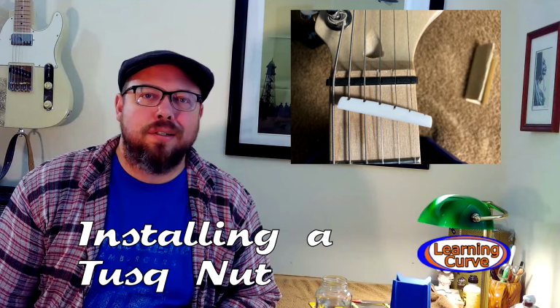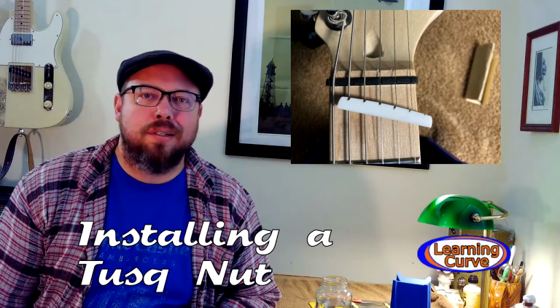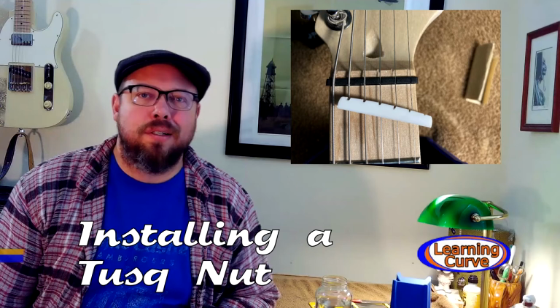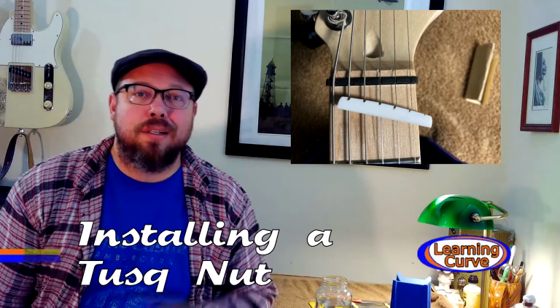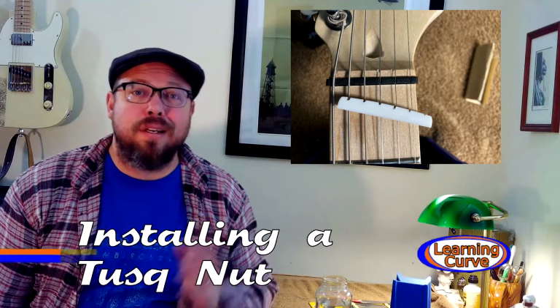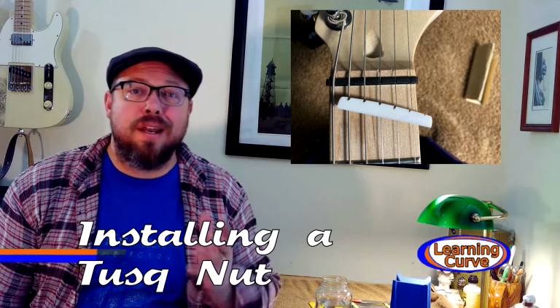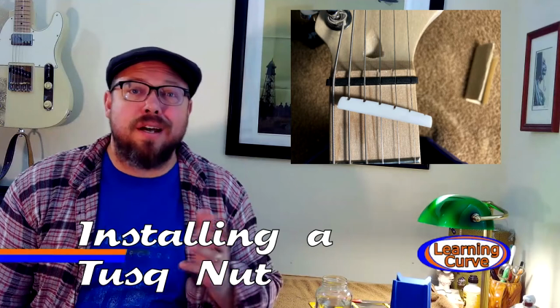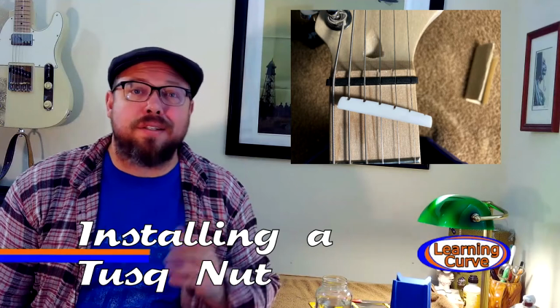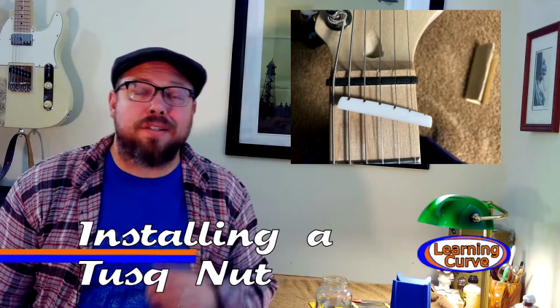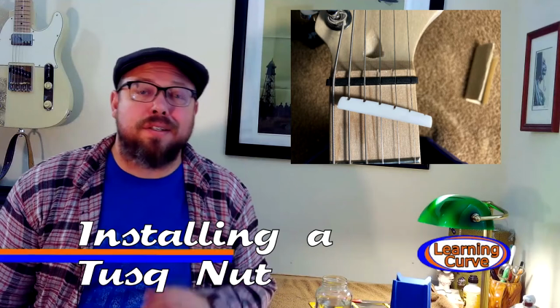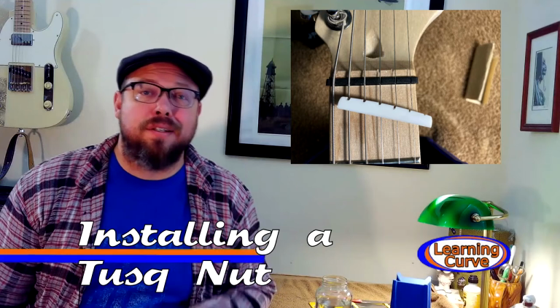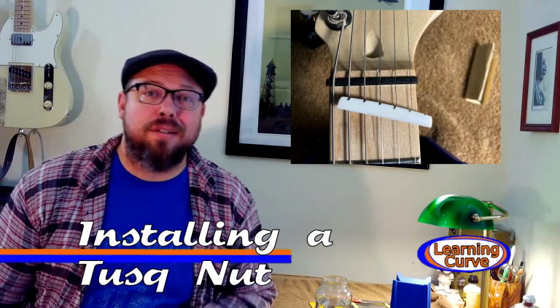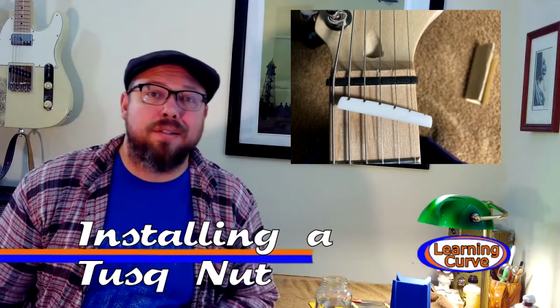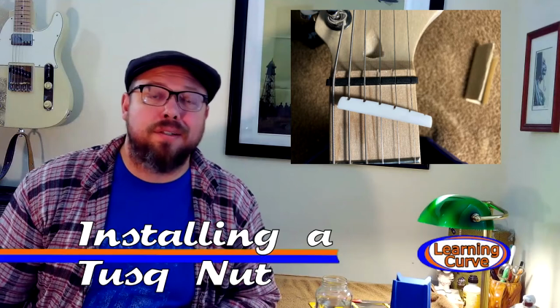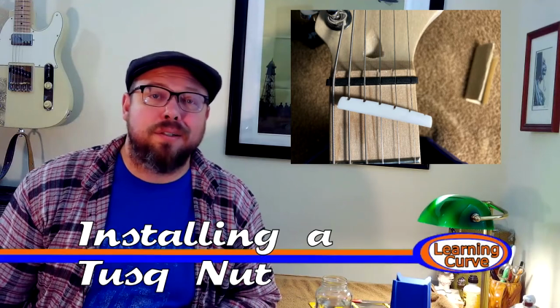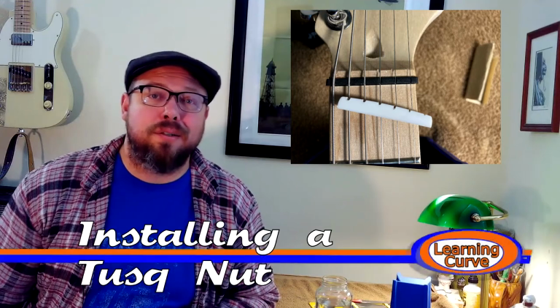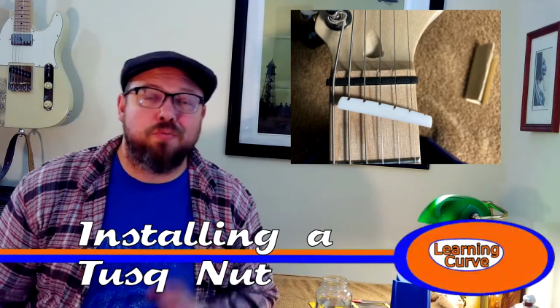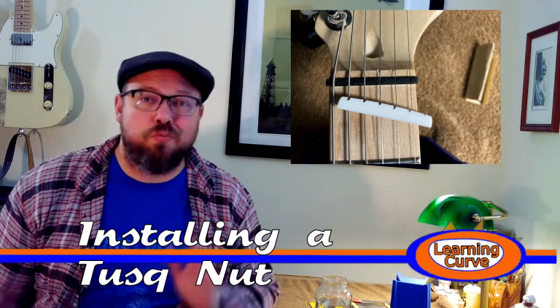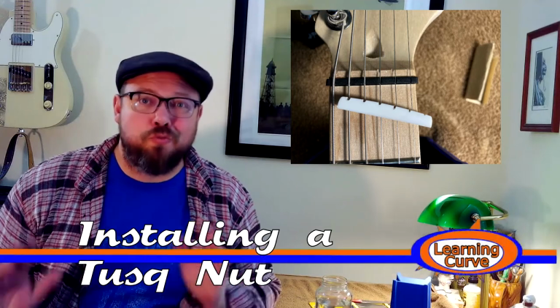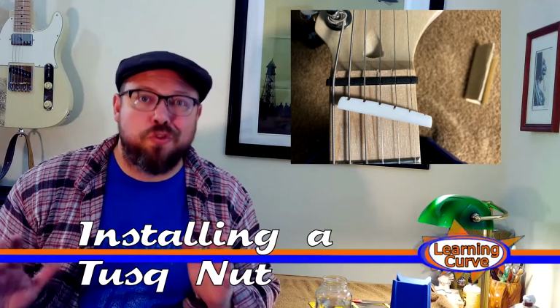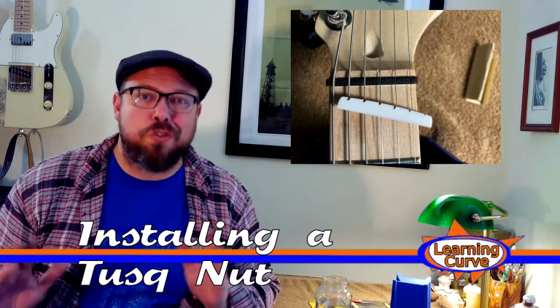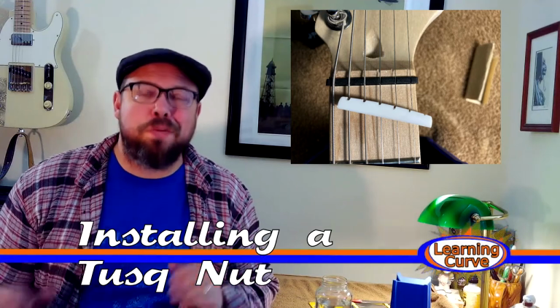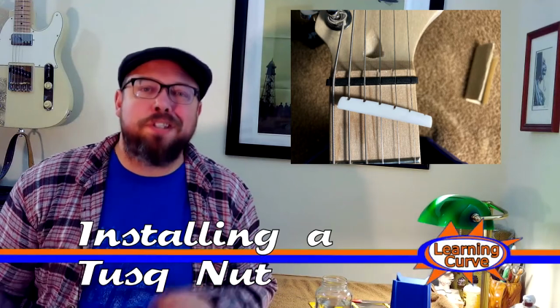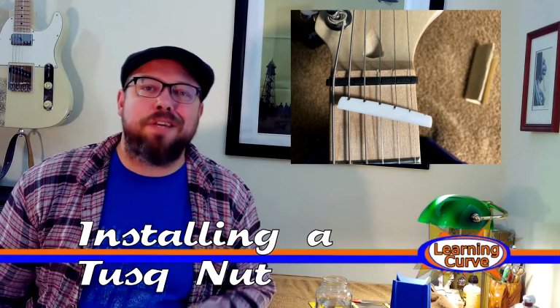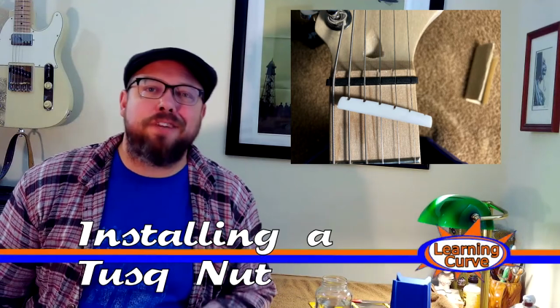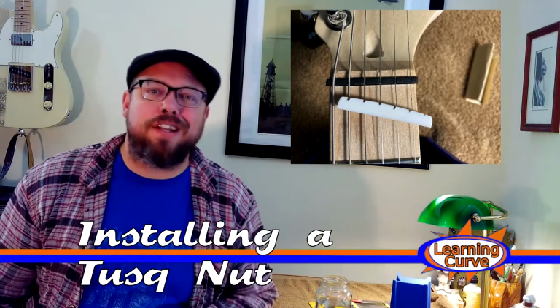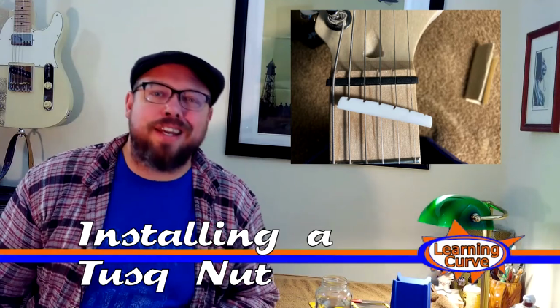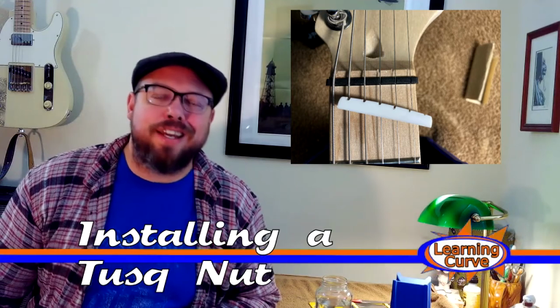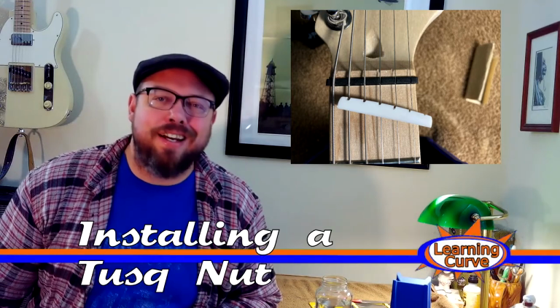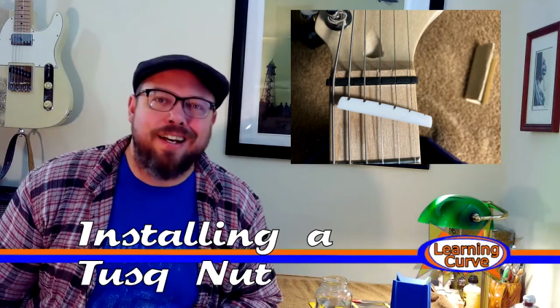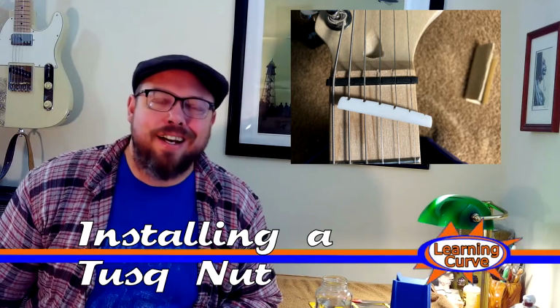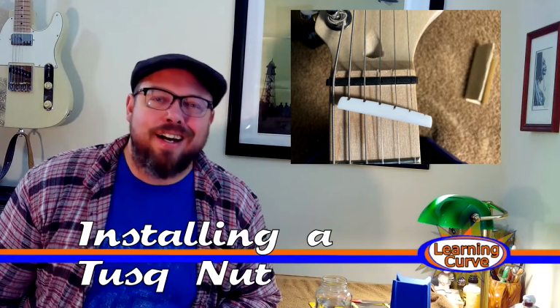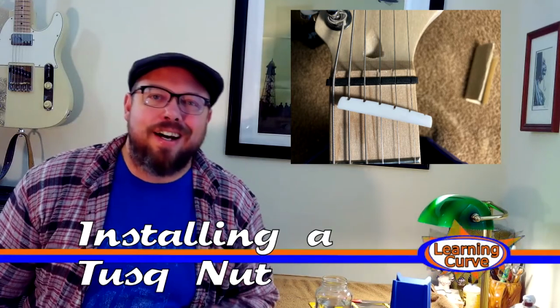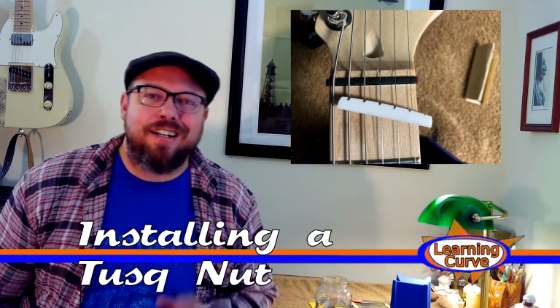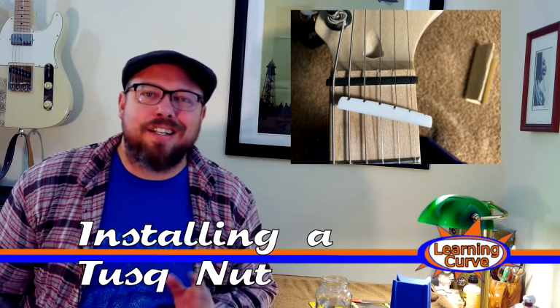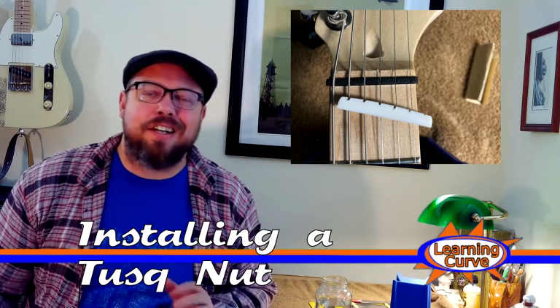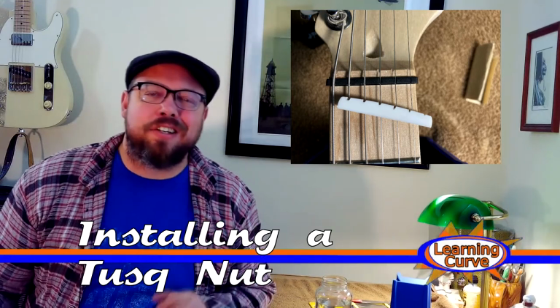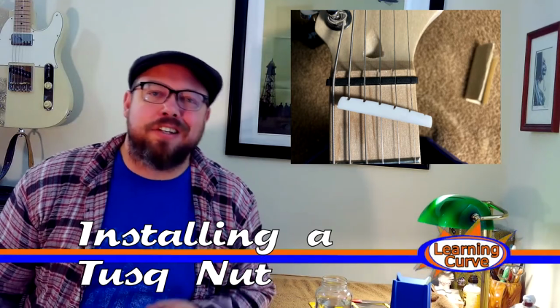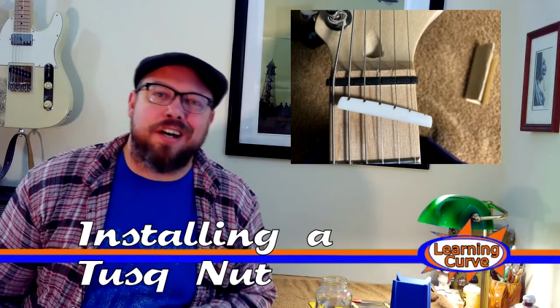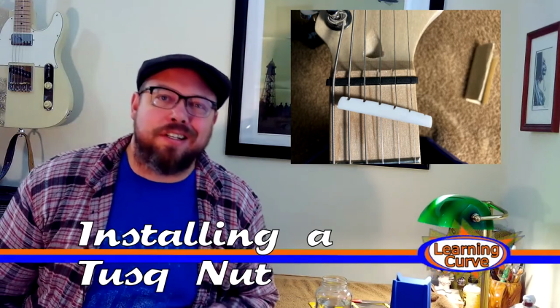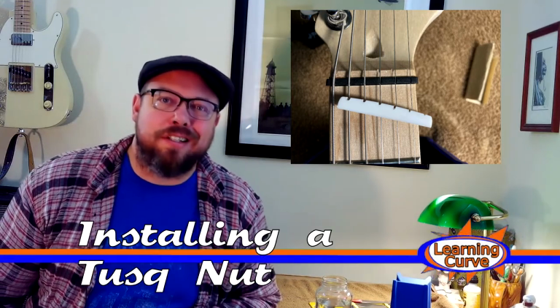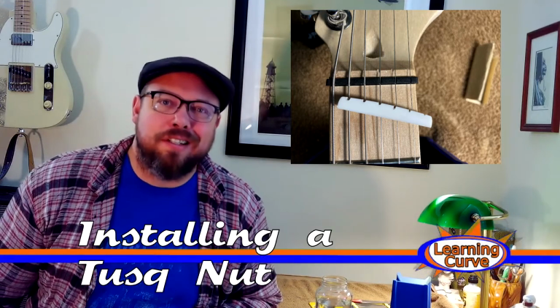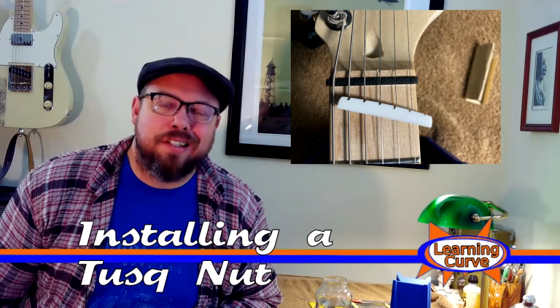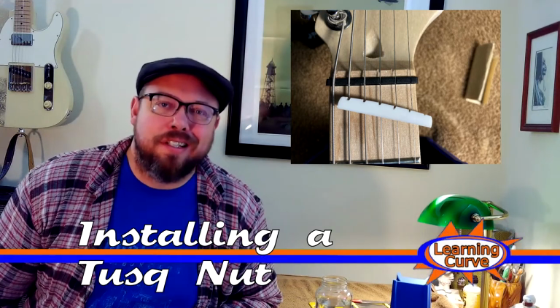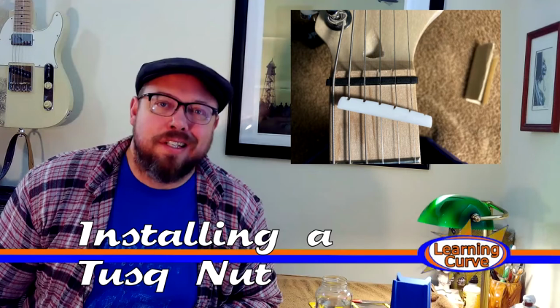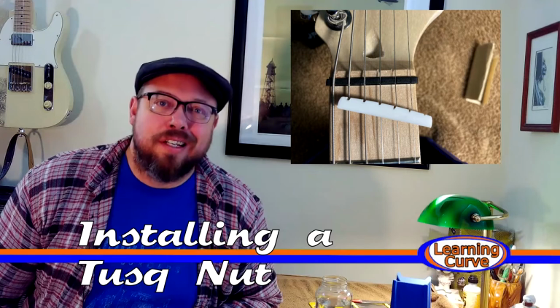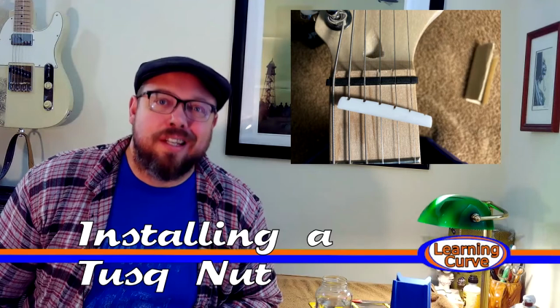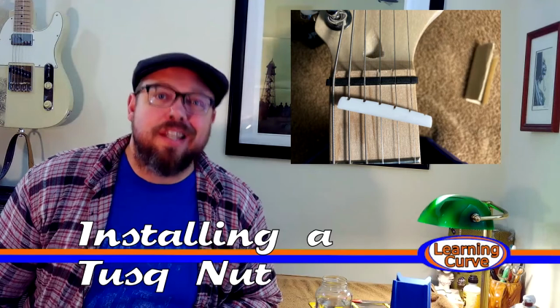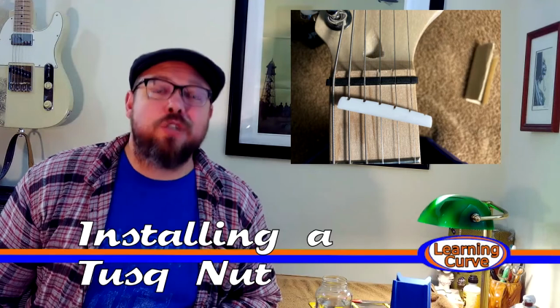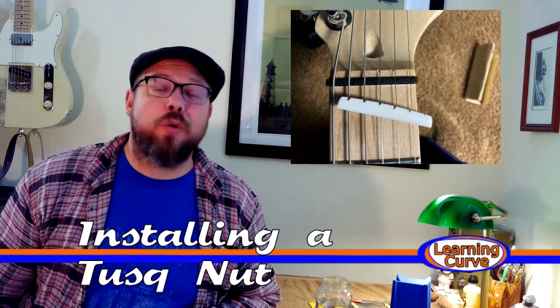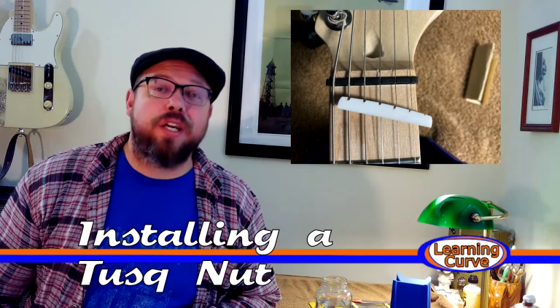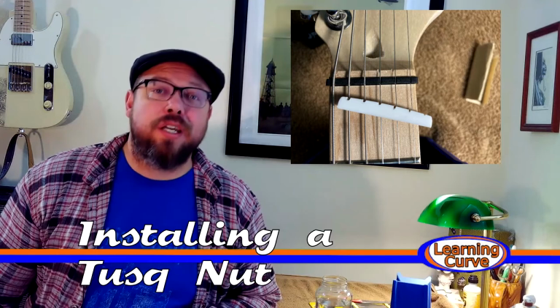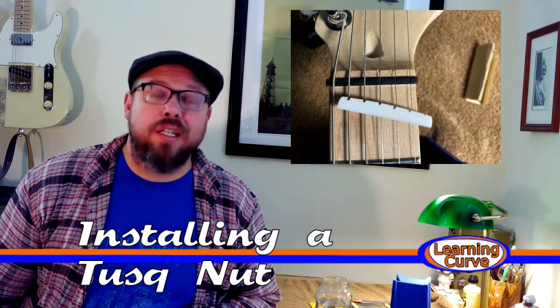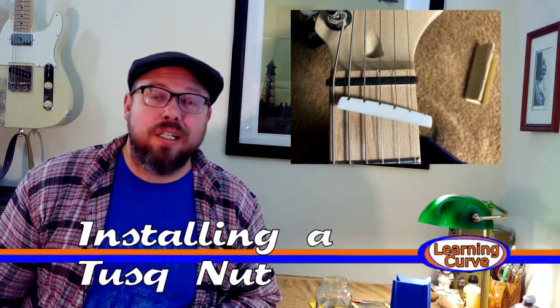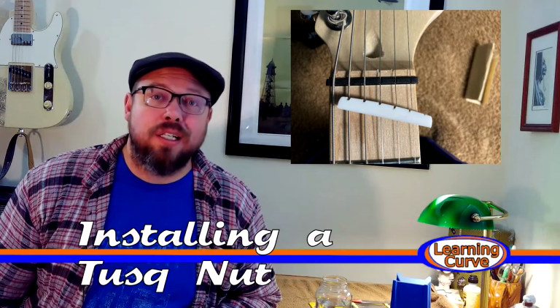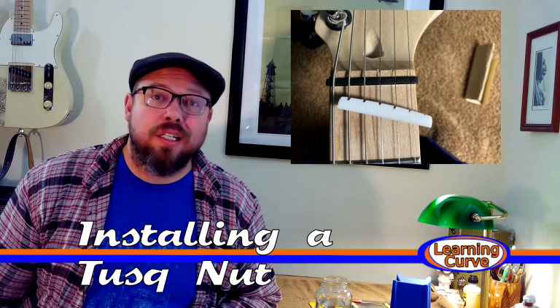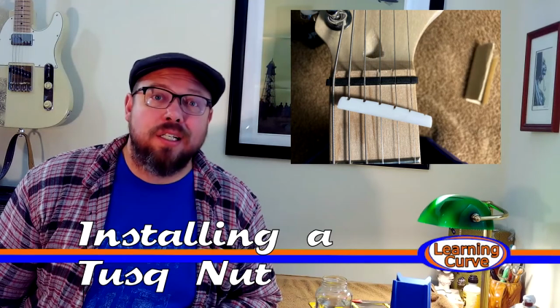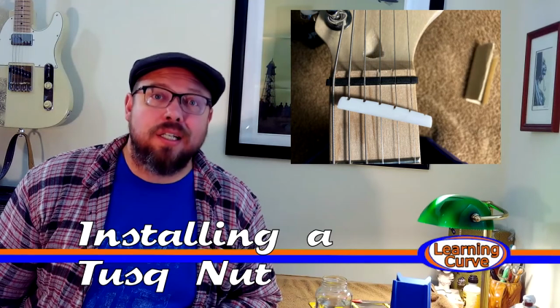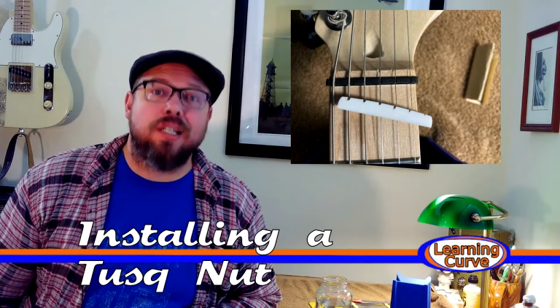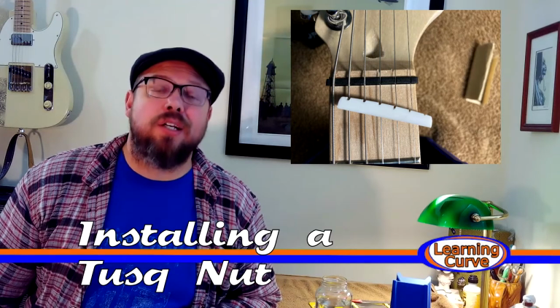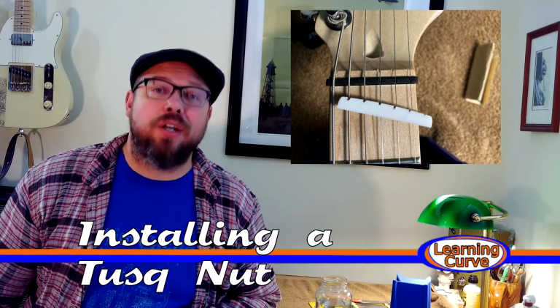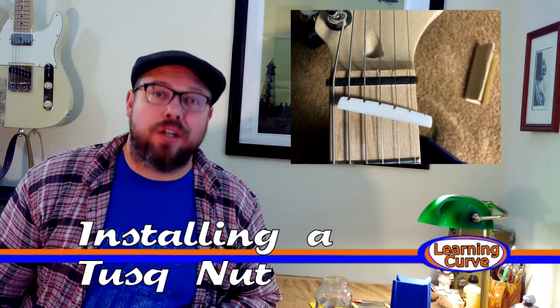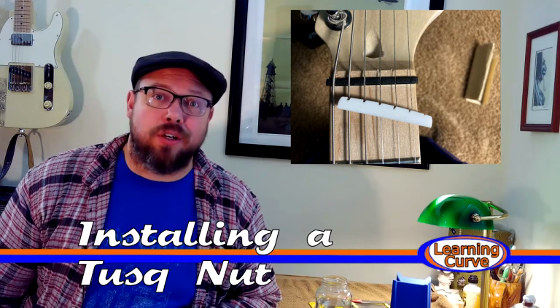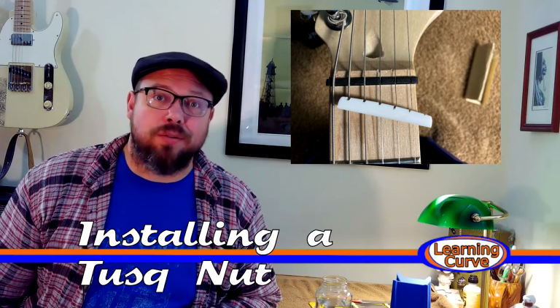Nuts. Specifically, a tusk nut. This week on Learning Curve.